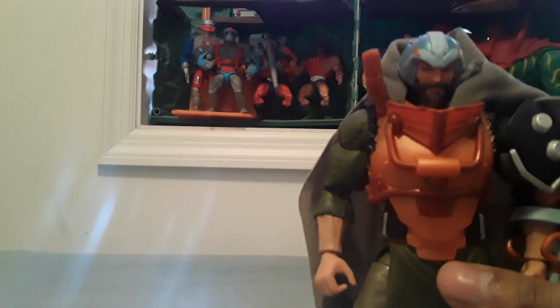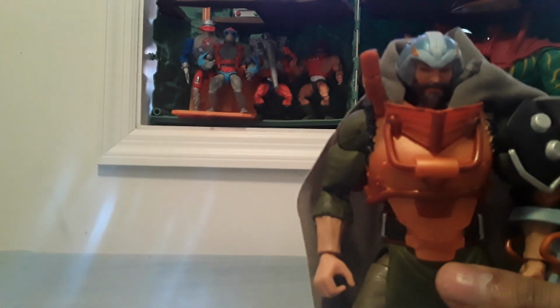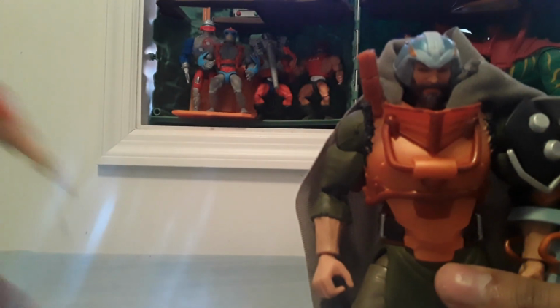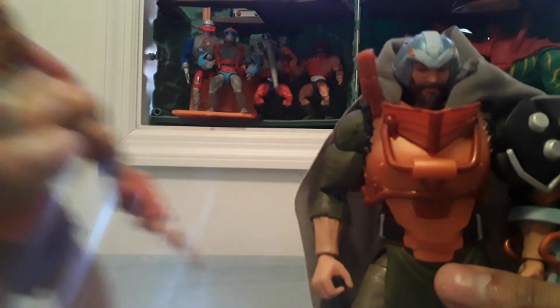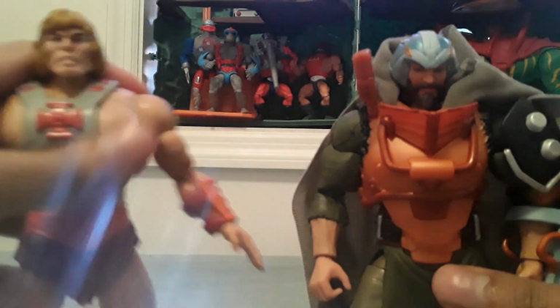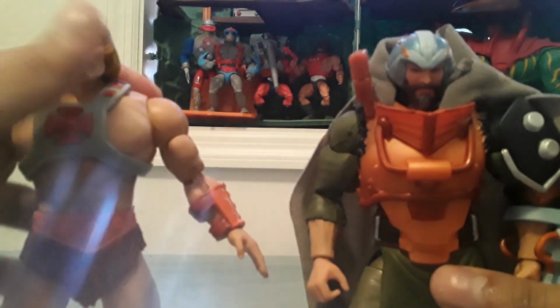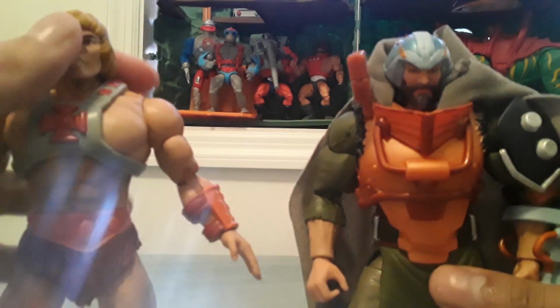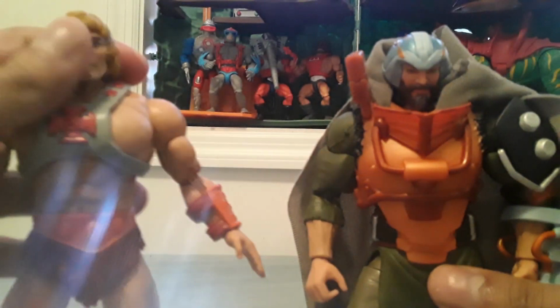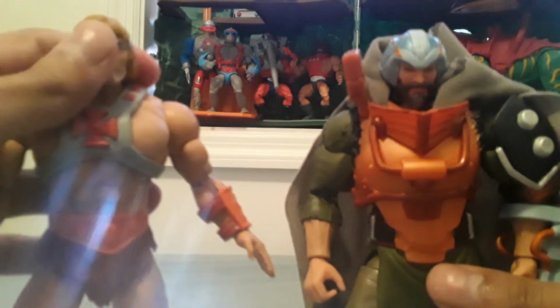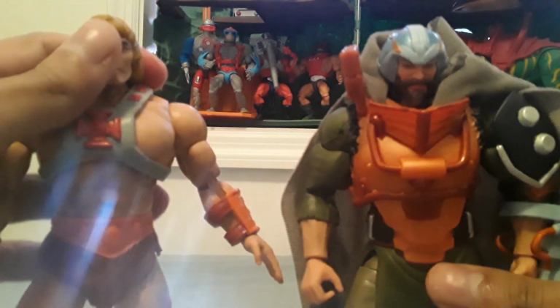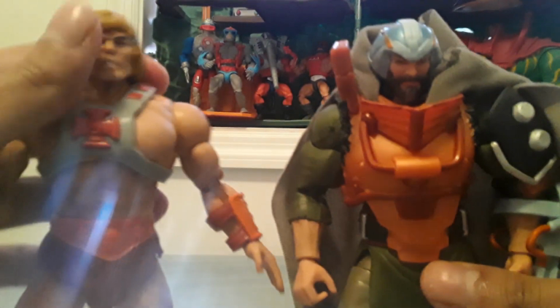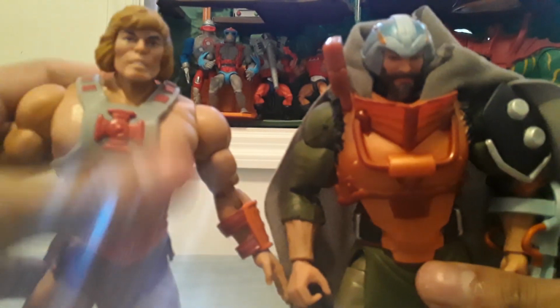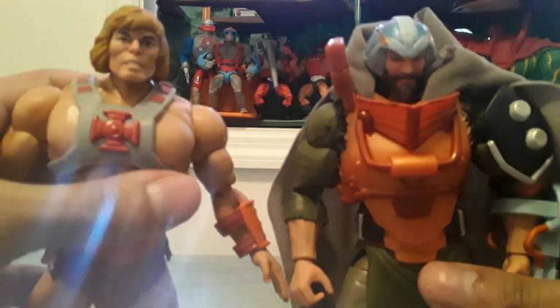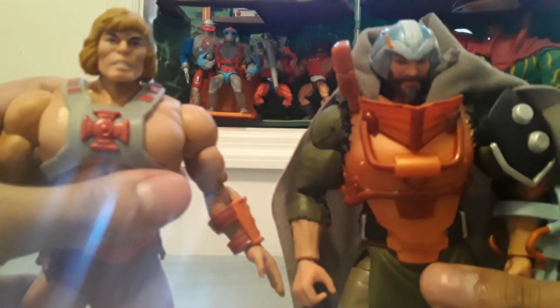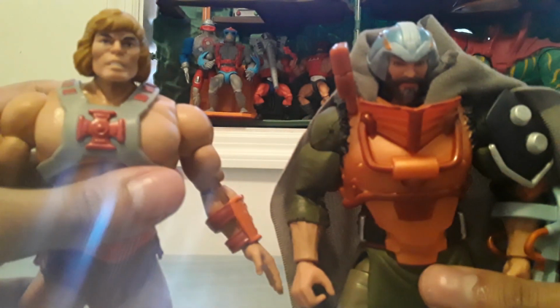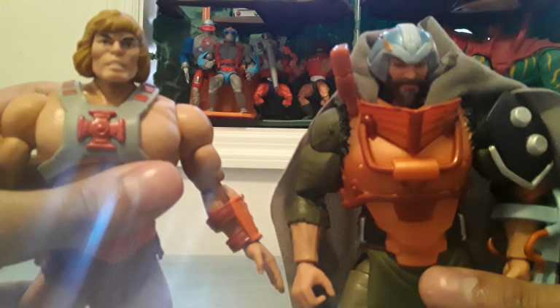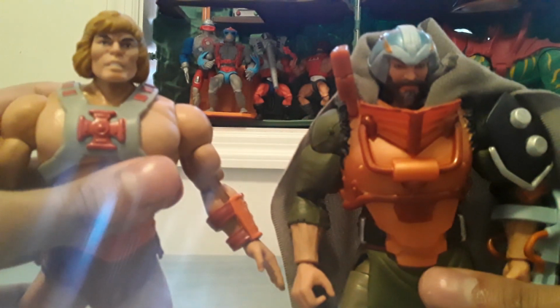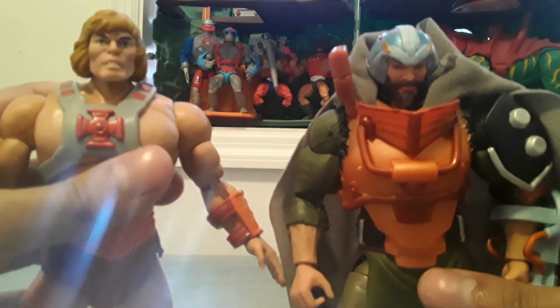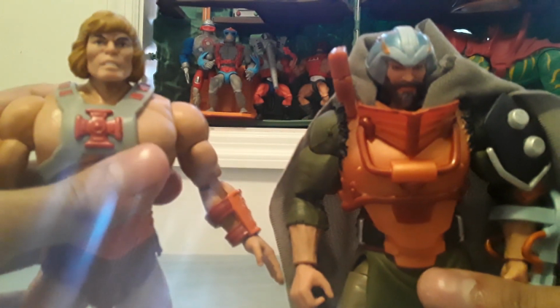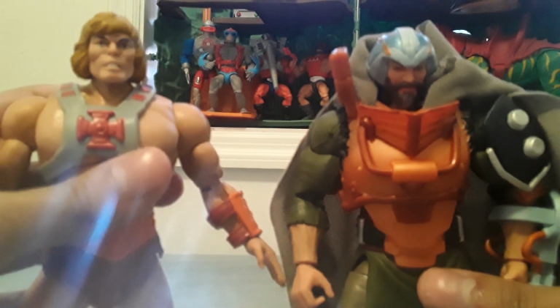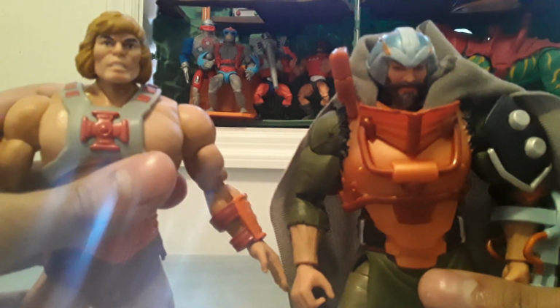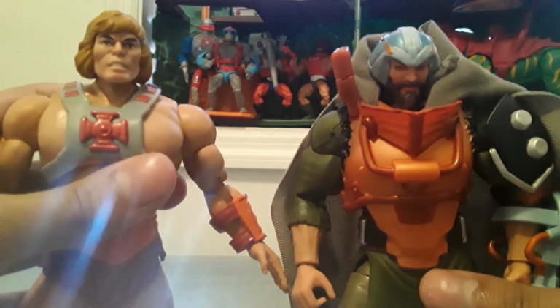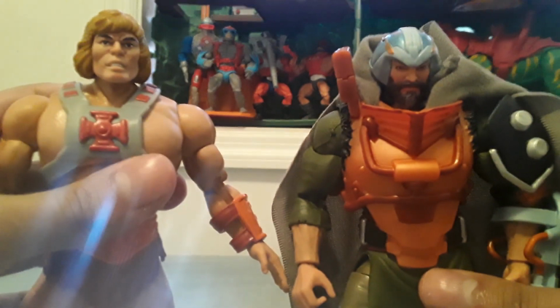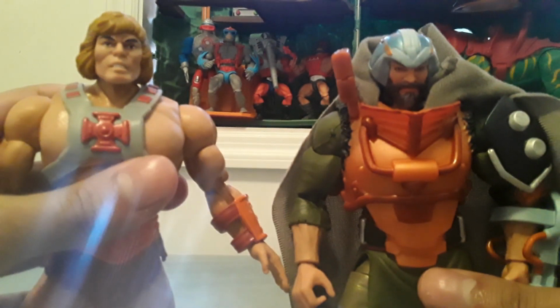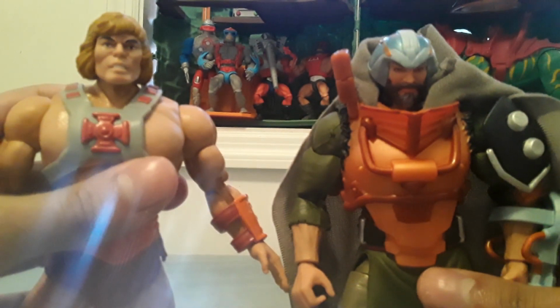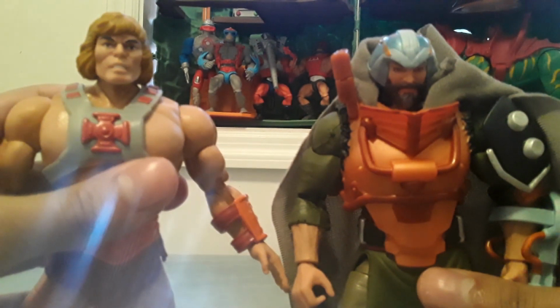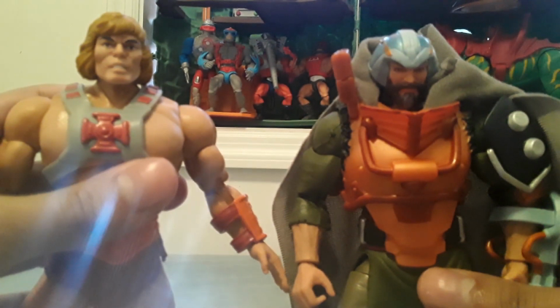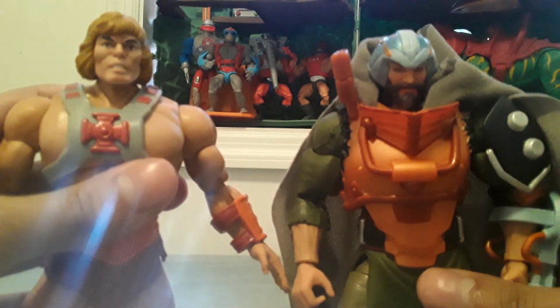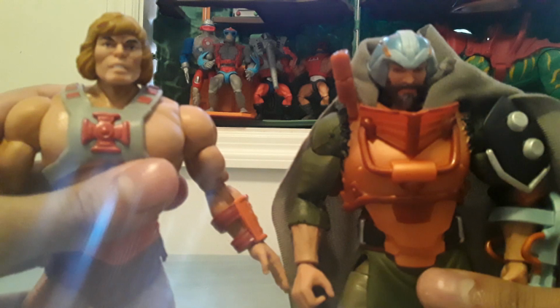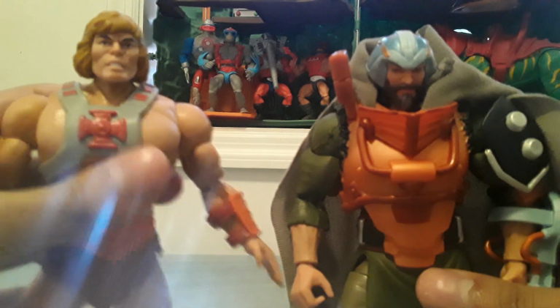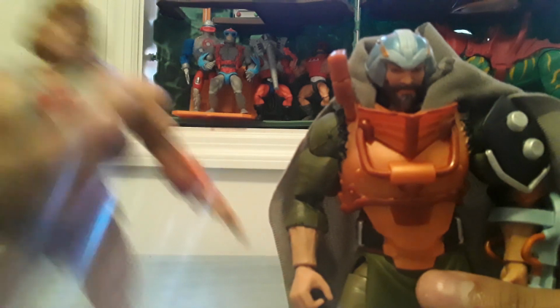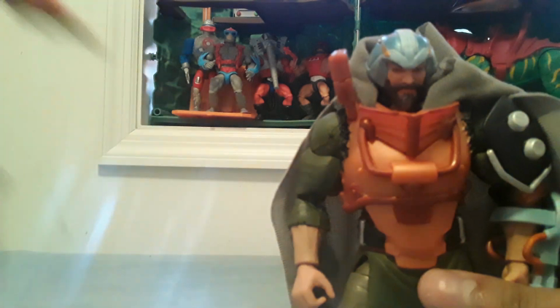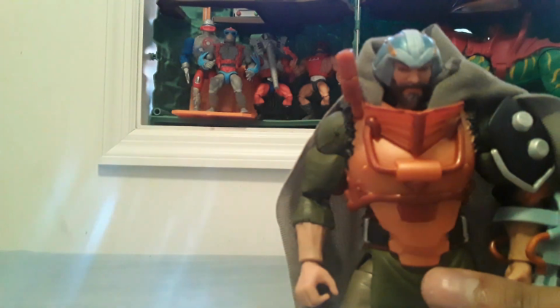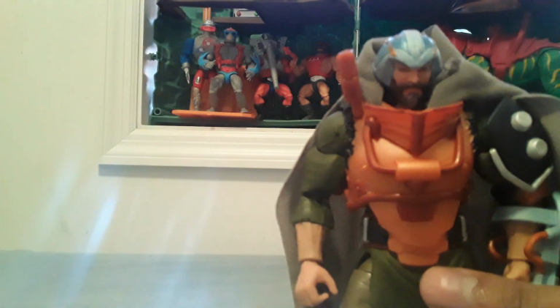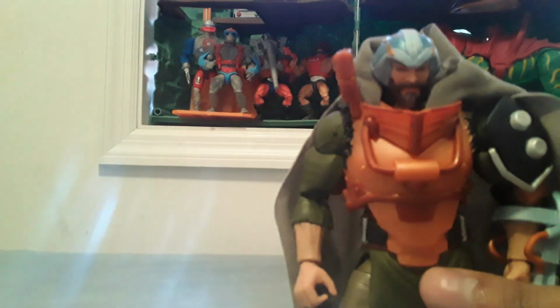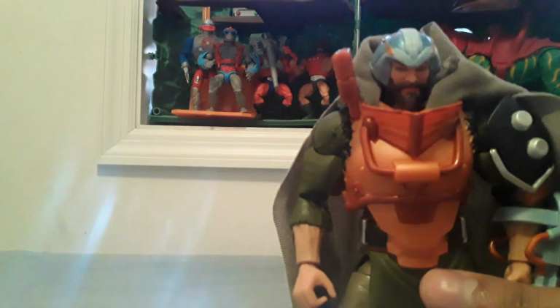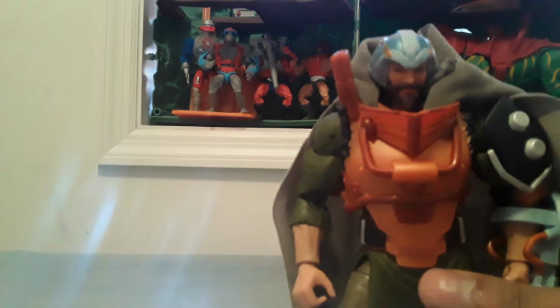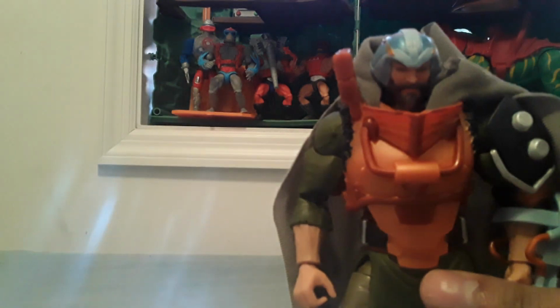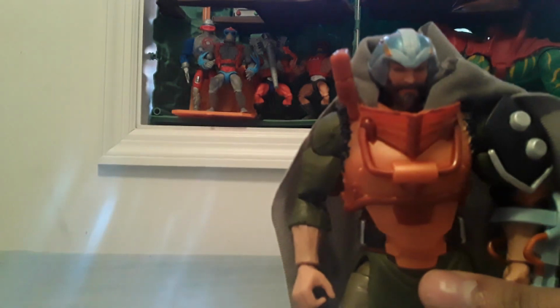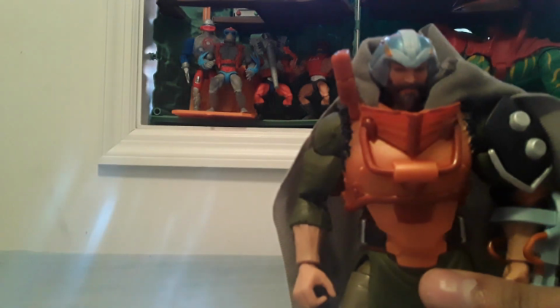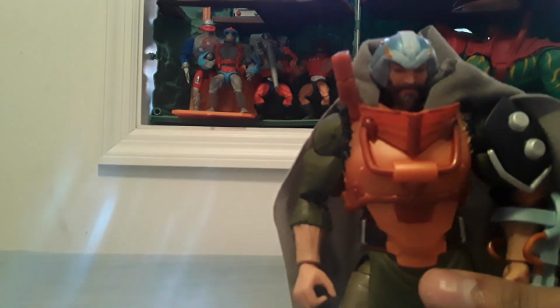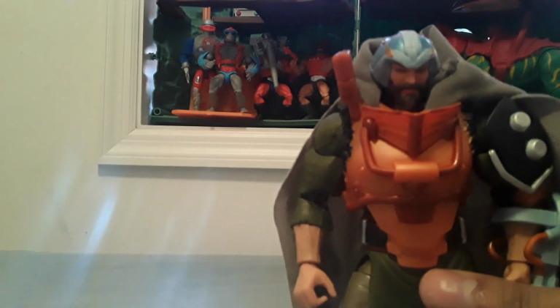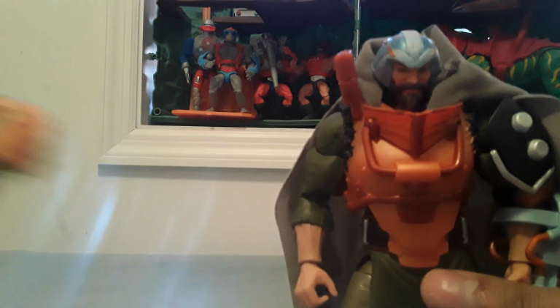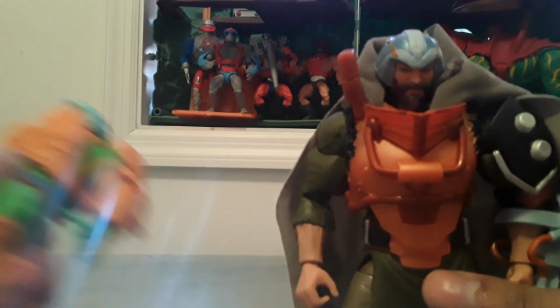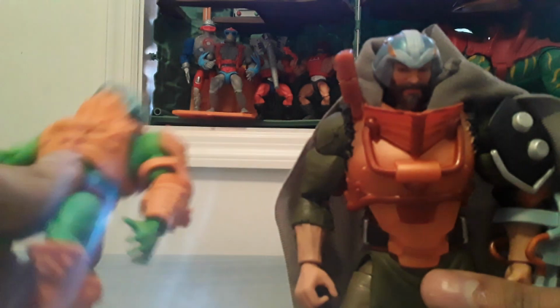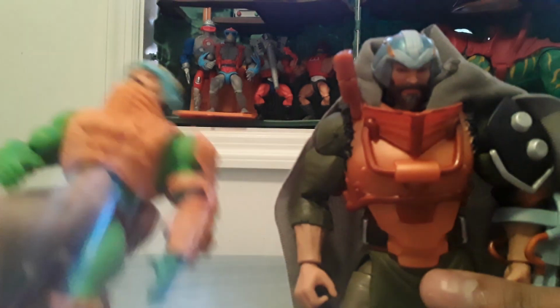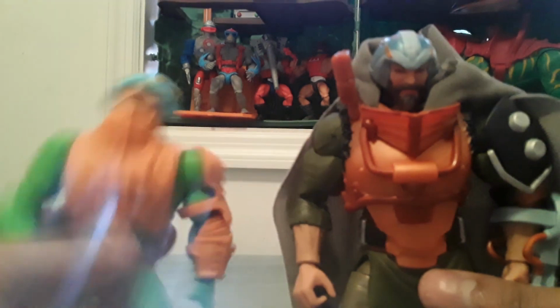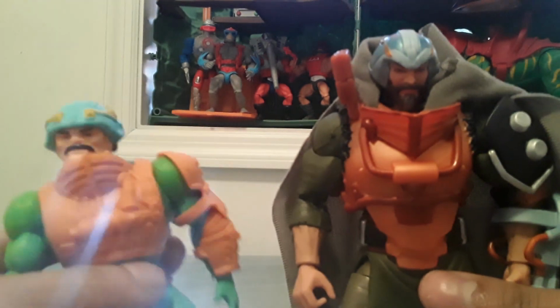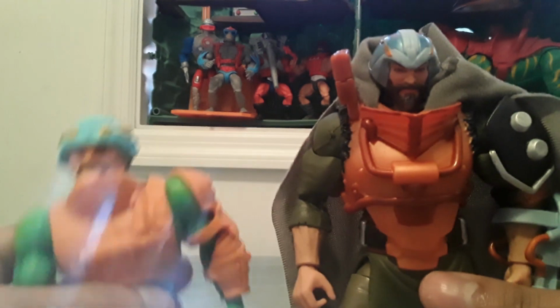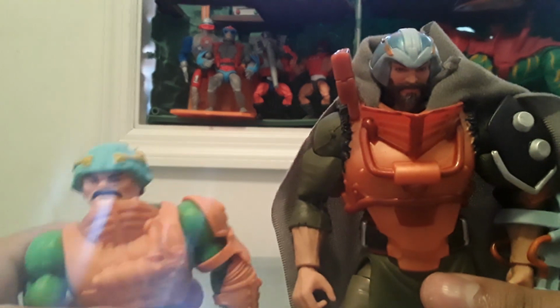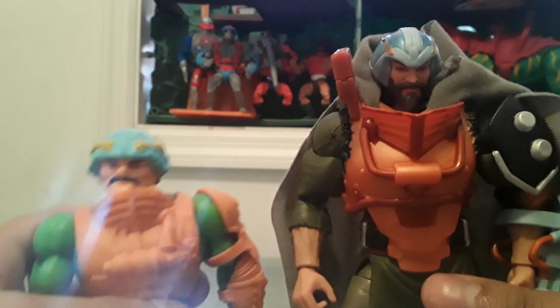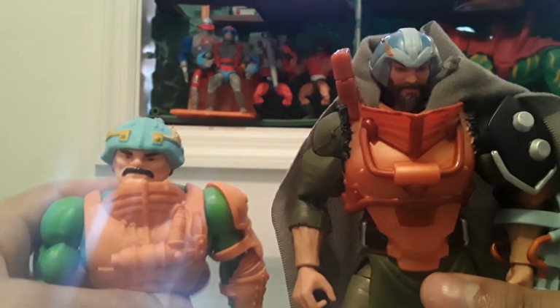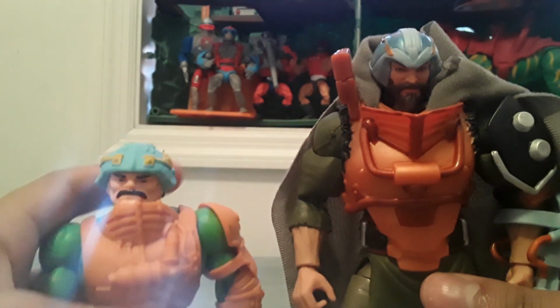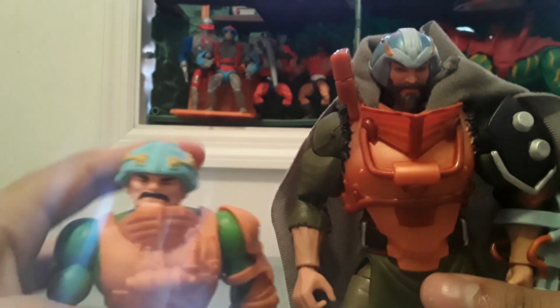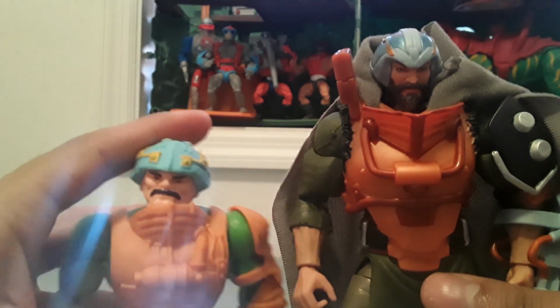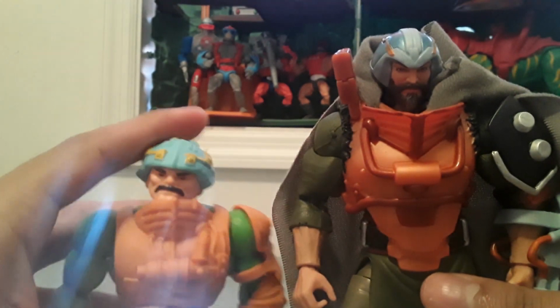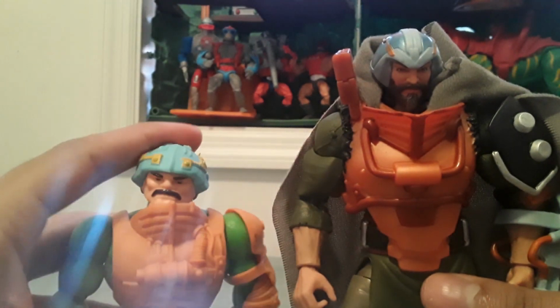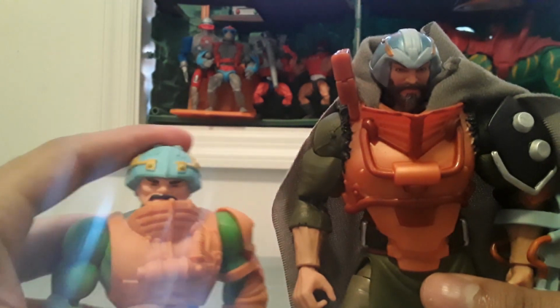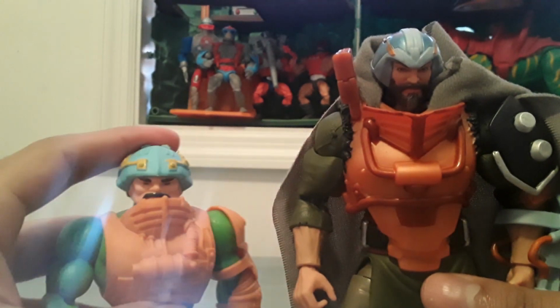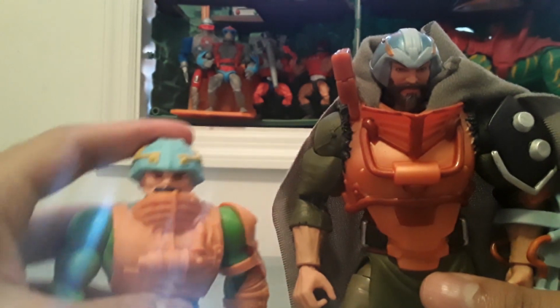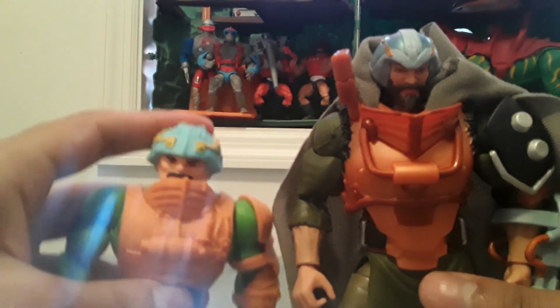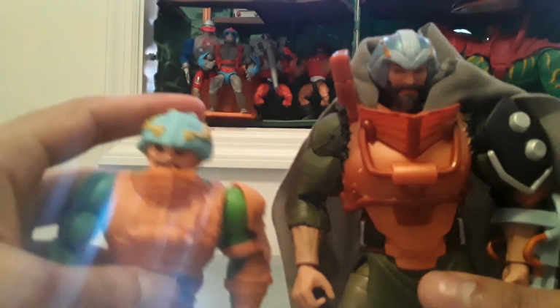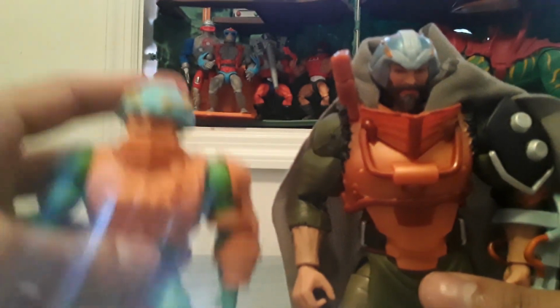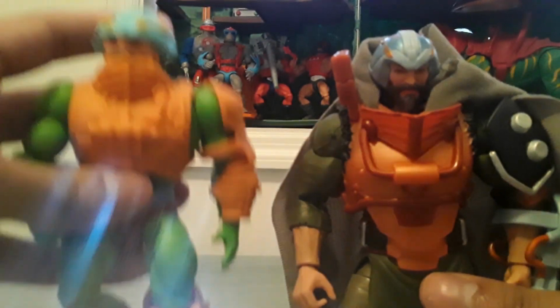Comparison here is Masaverses 40th Anniversary He-Man and Motu Origins Man-at-Arms.